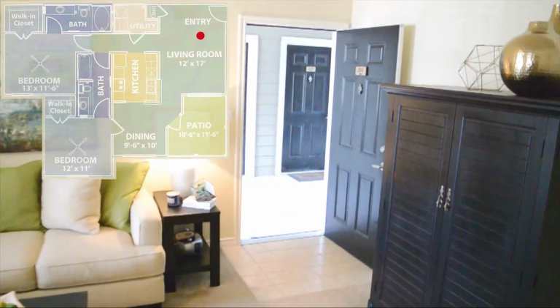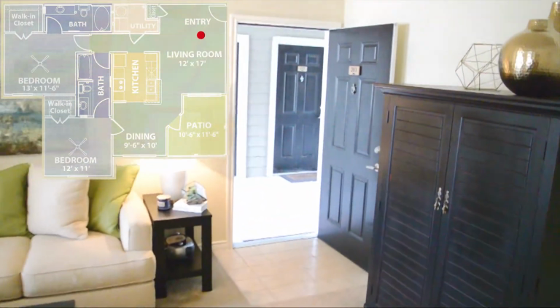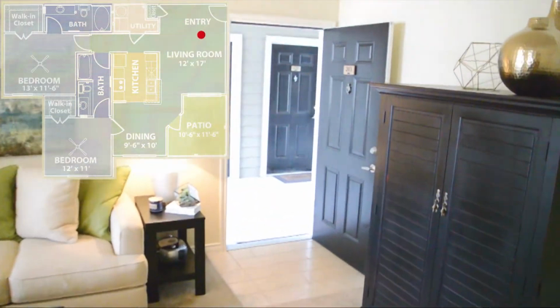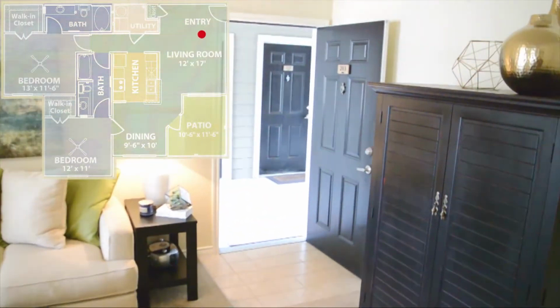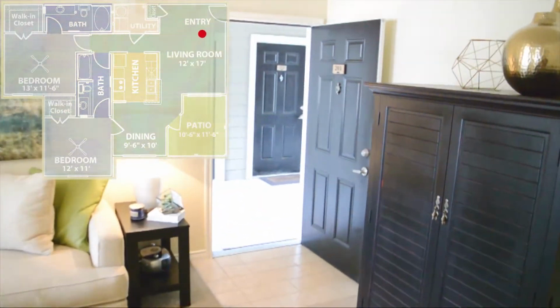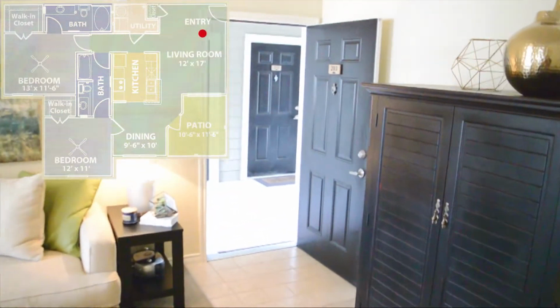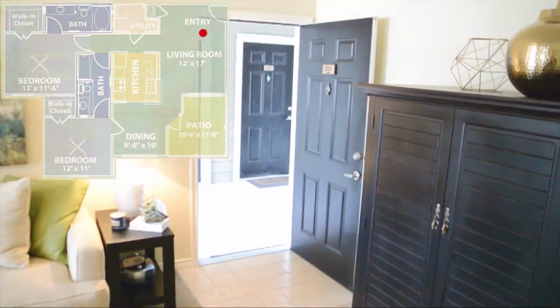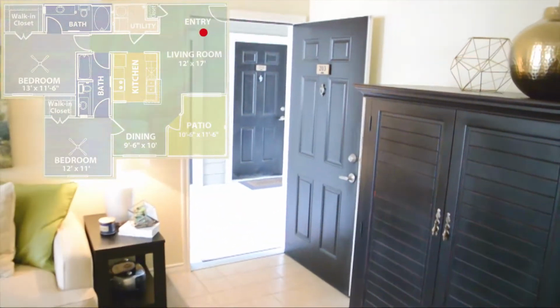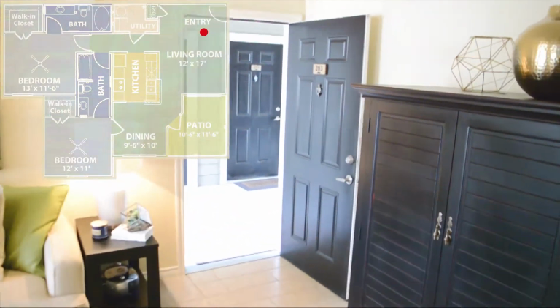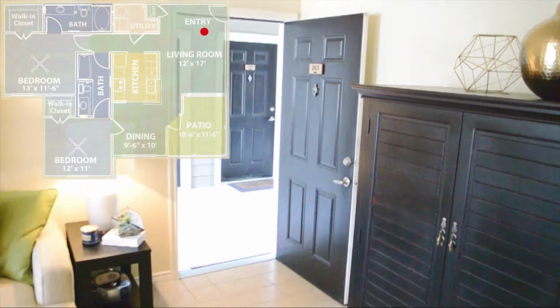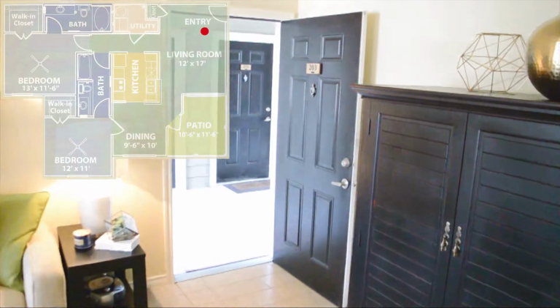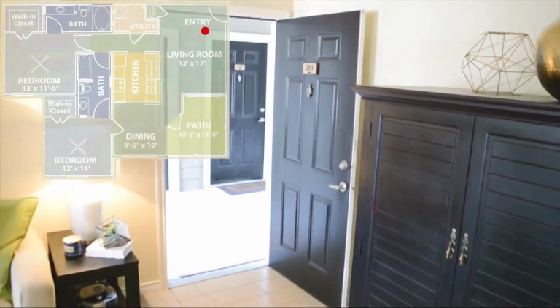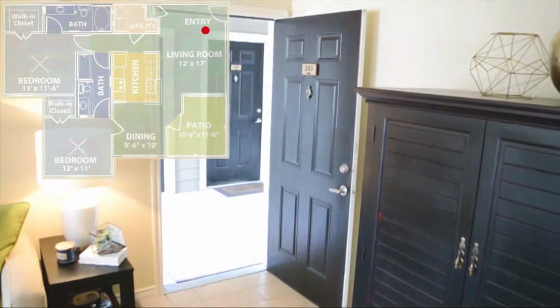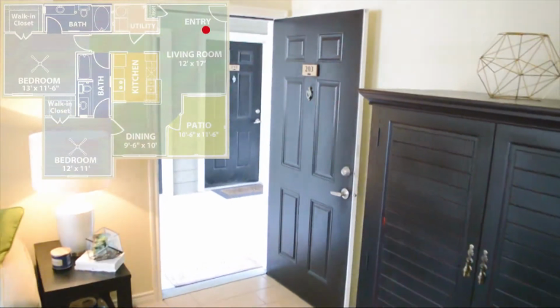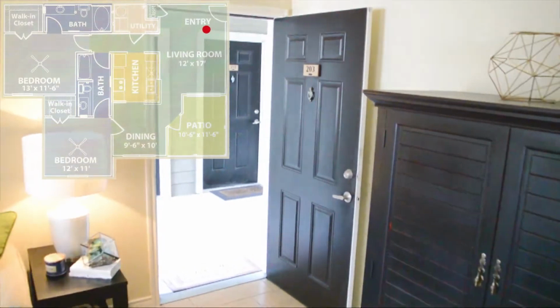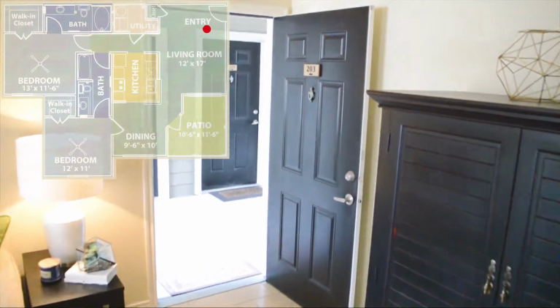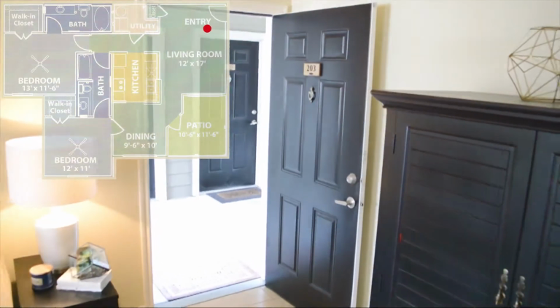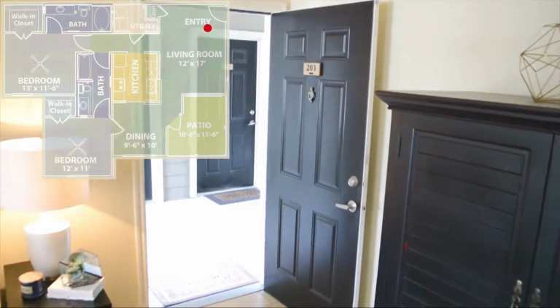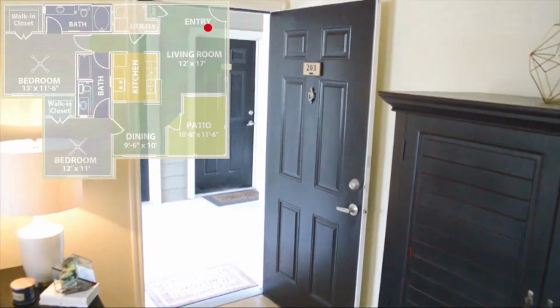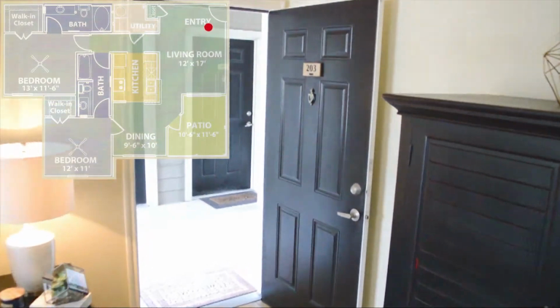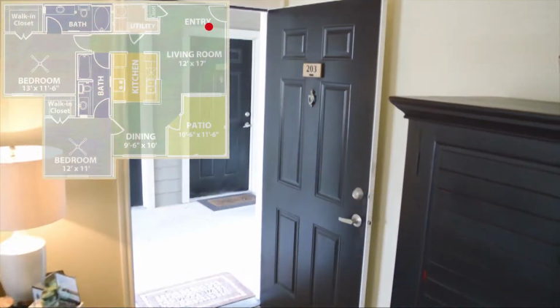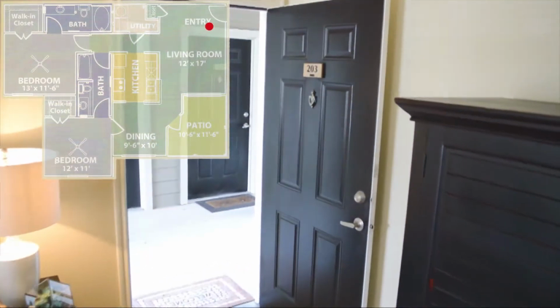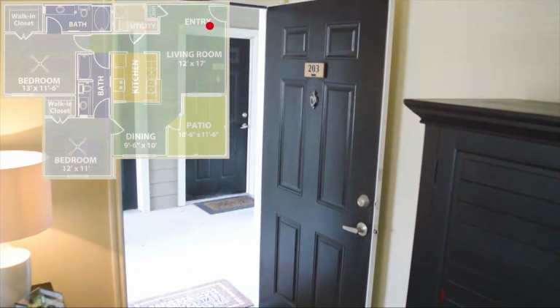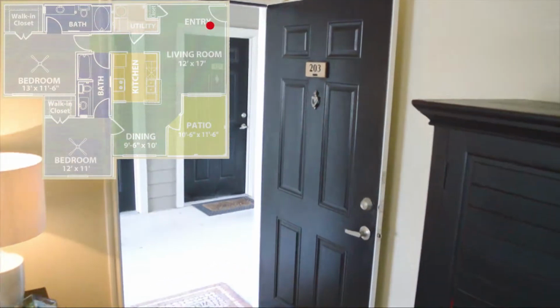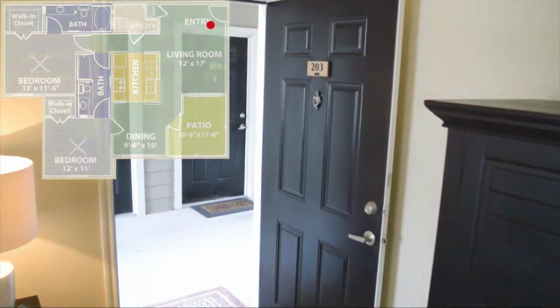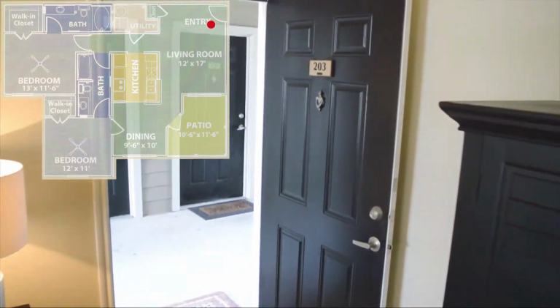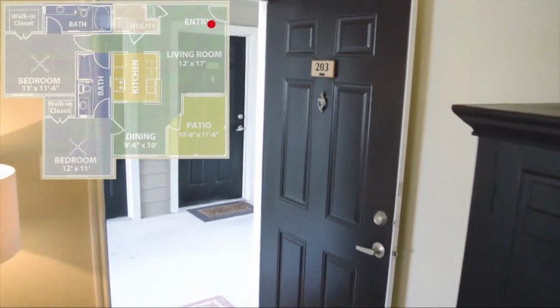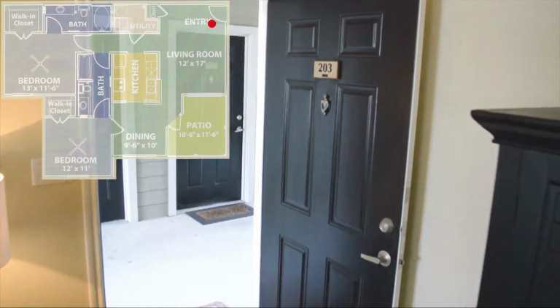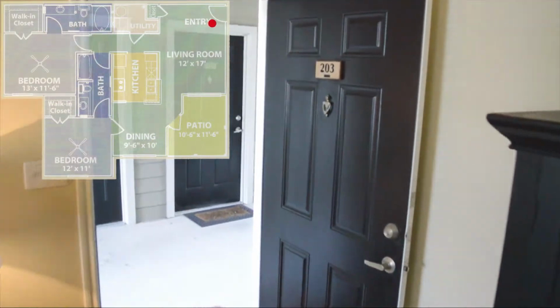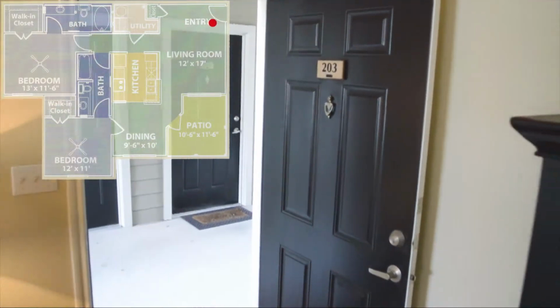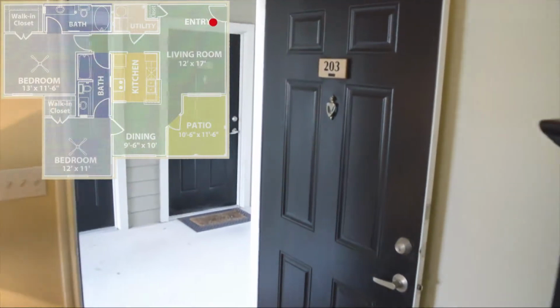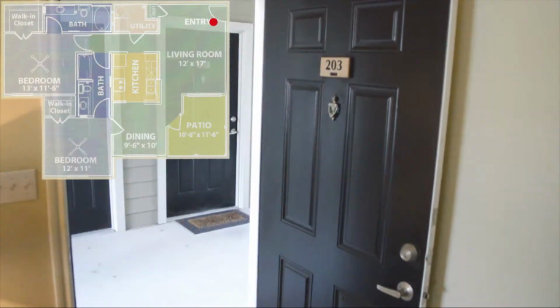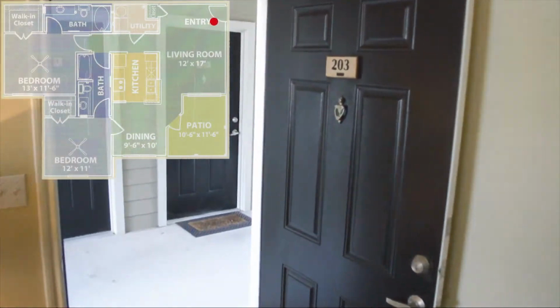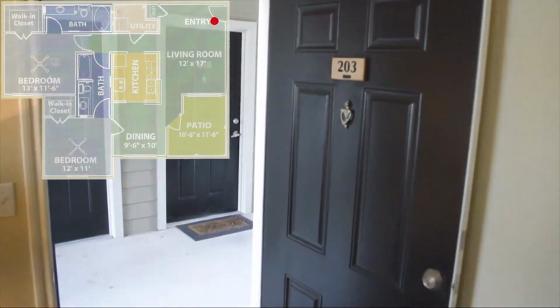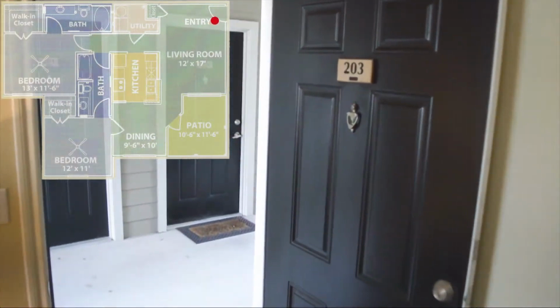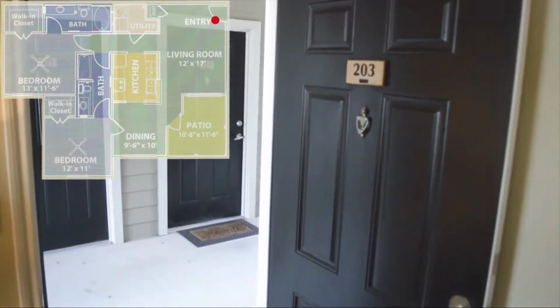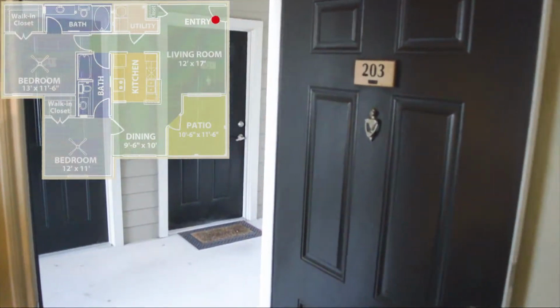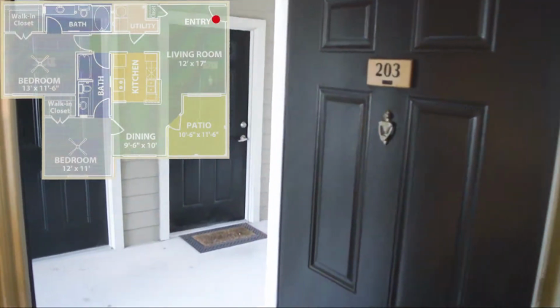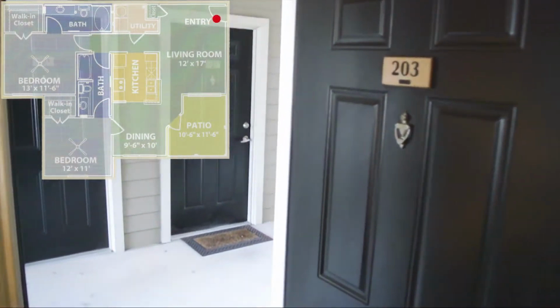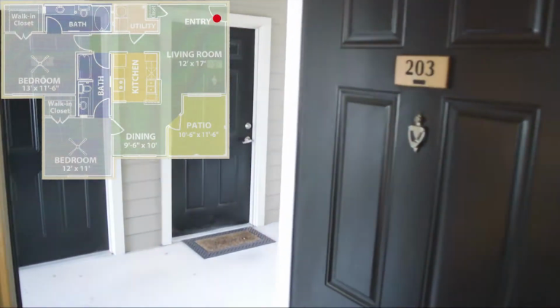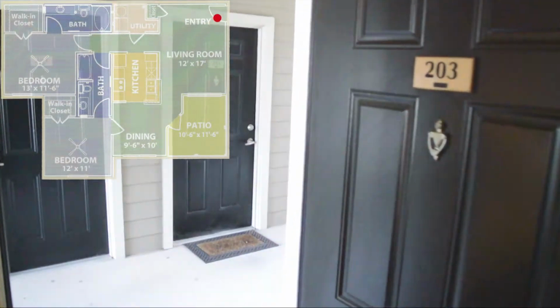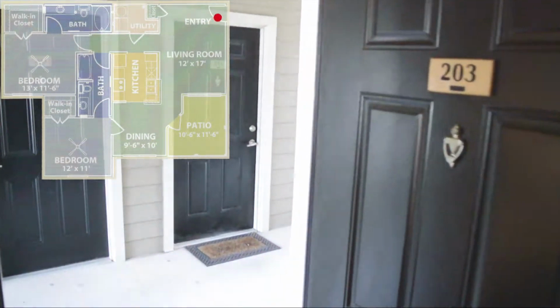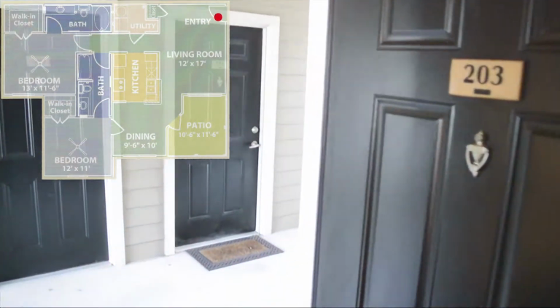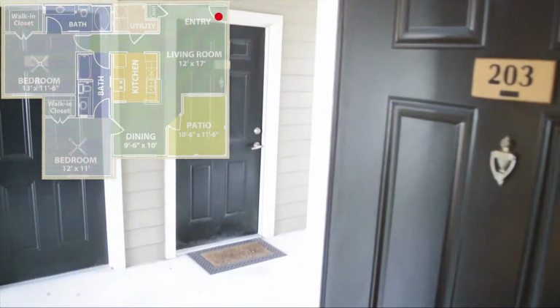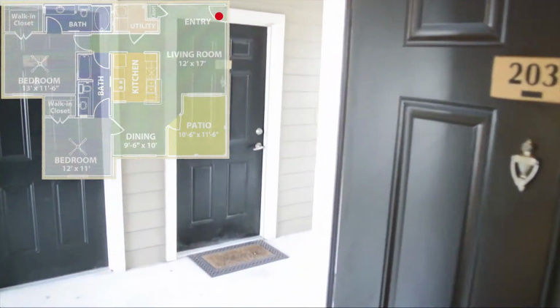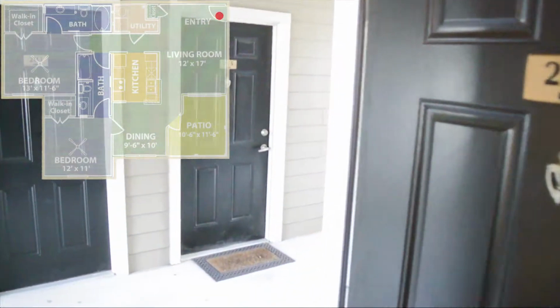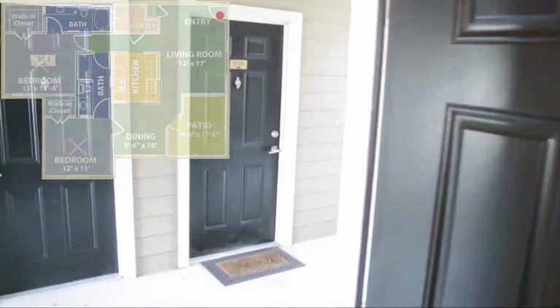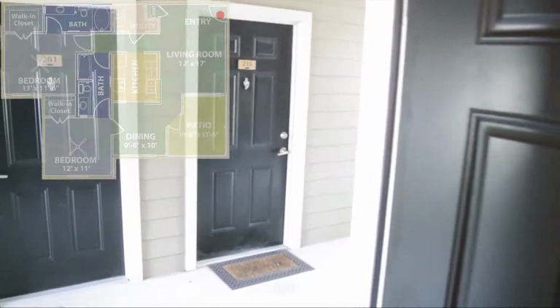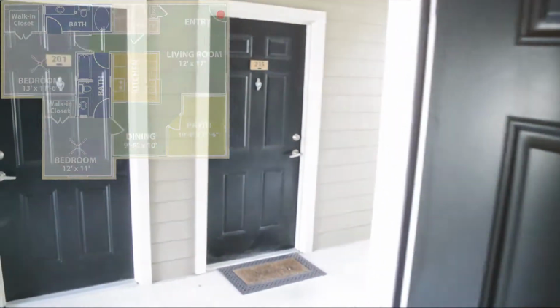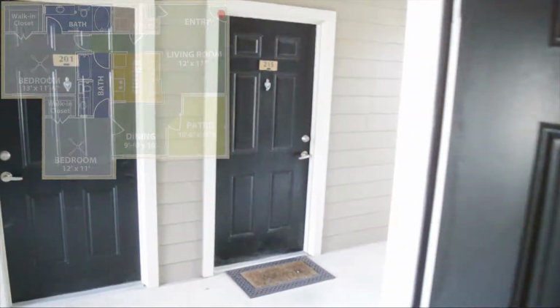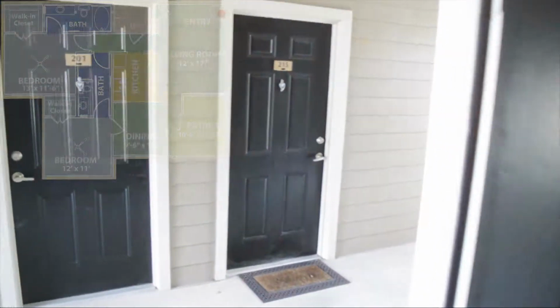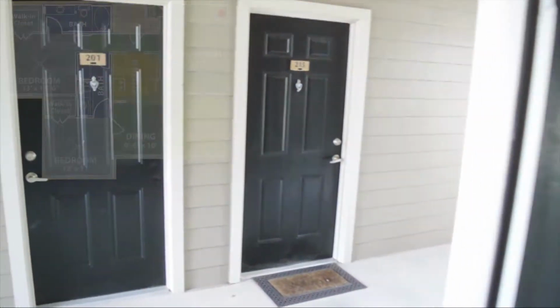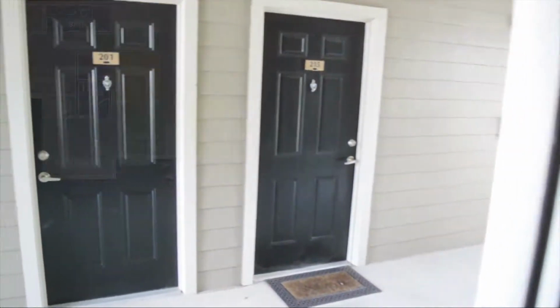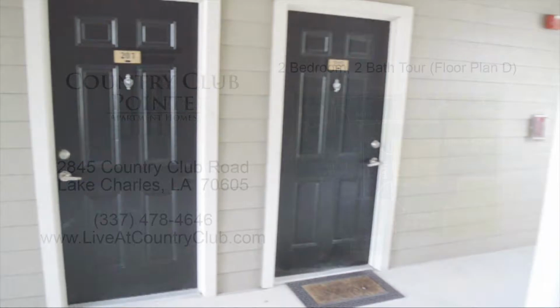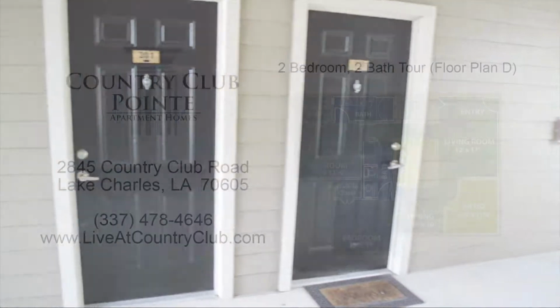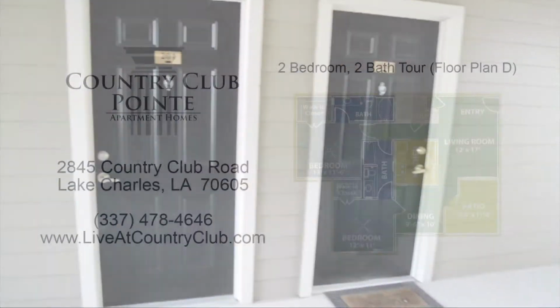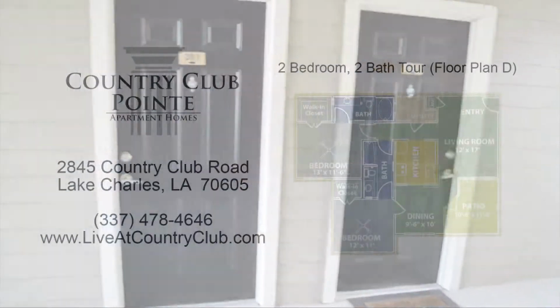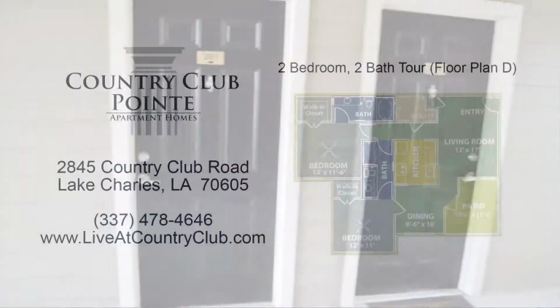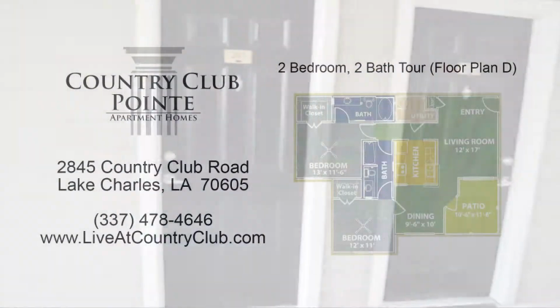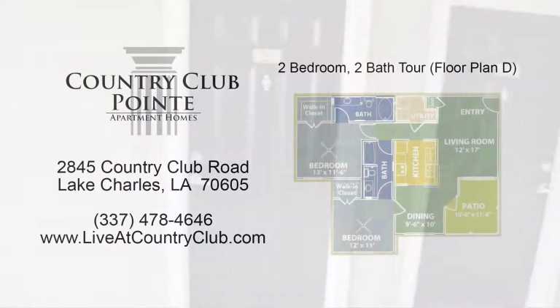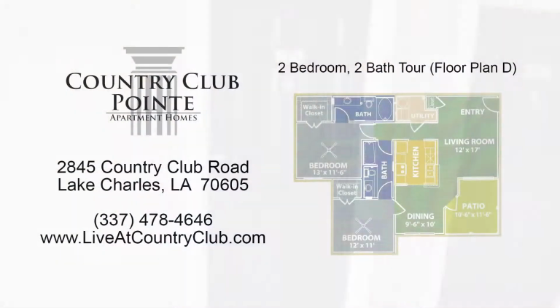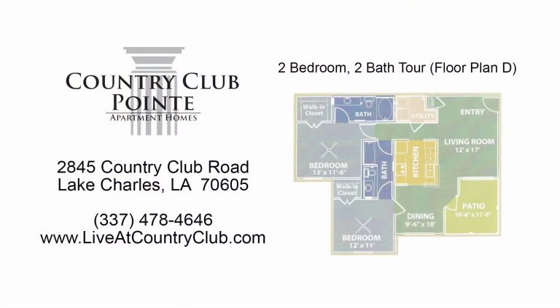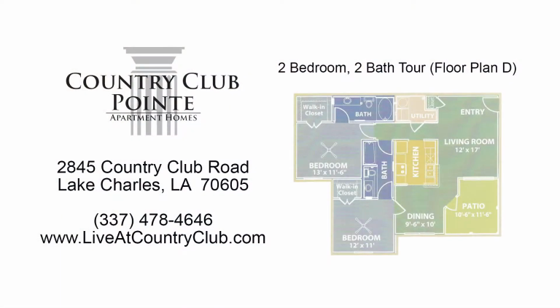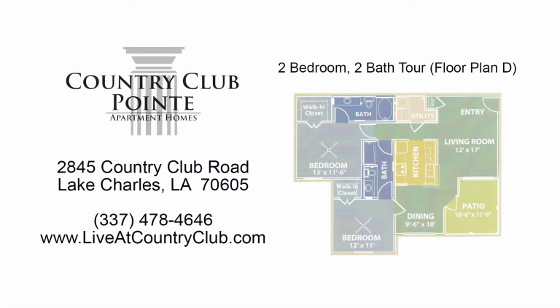Thank you for touring this two-bedroom floor plan at Country Club Point Apartment Homes. We'll see you next time.